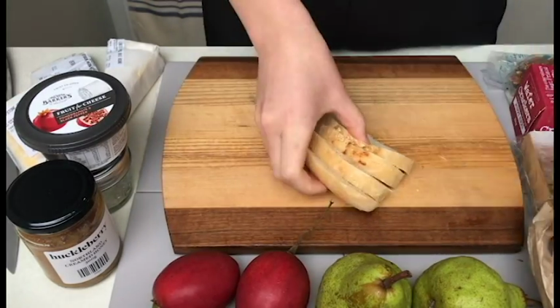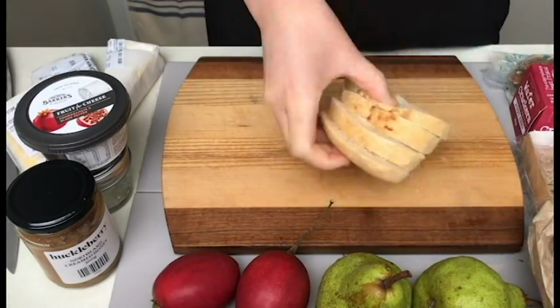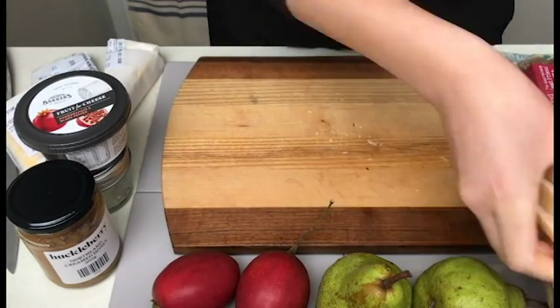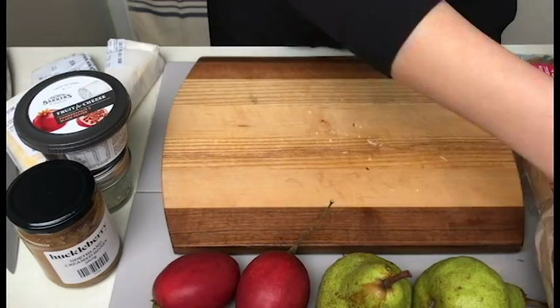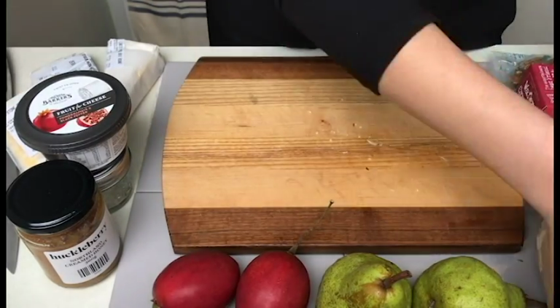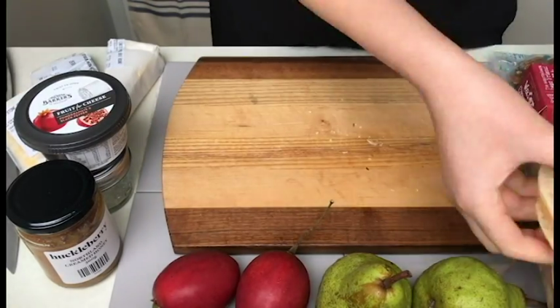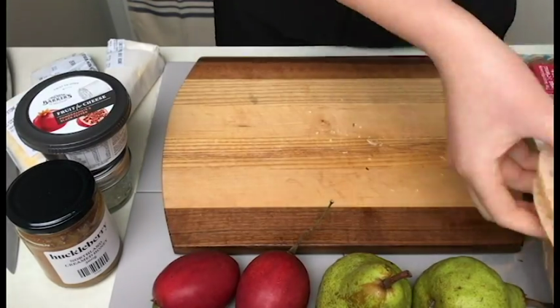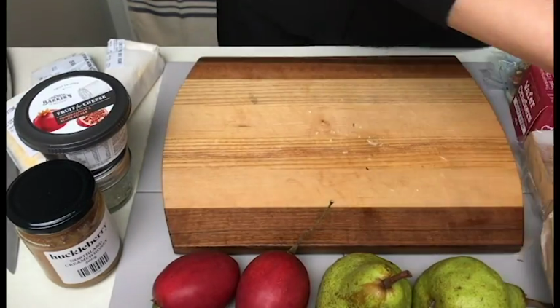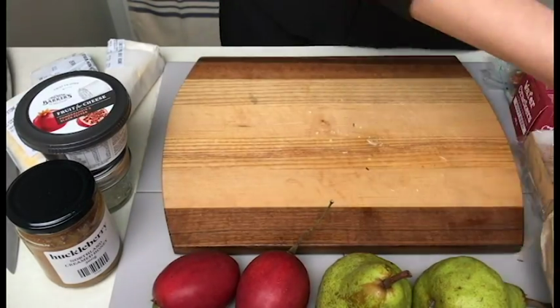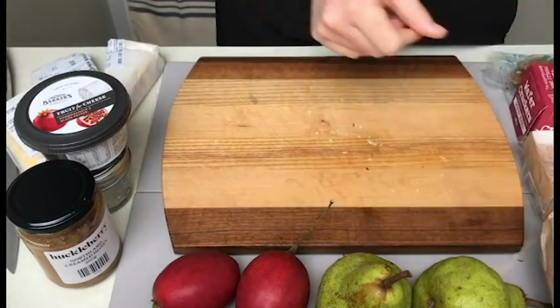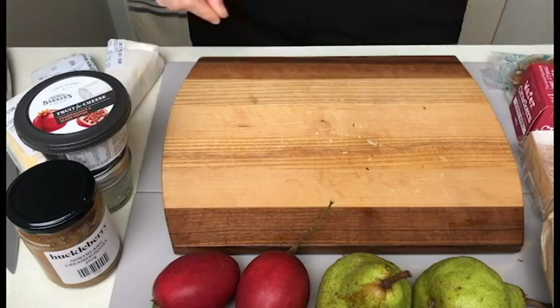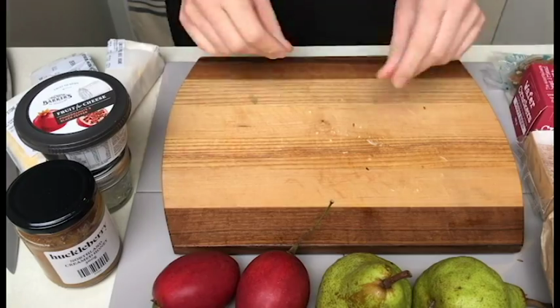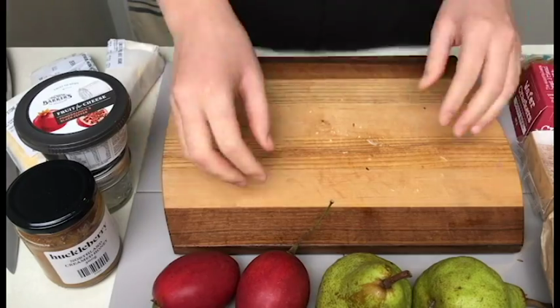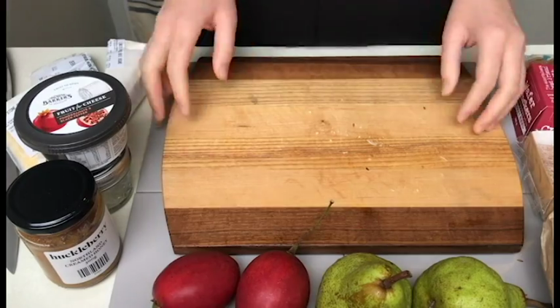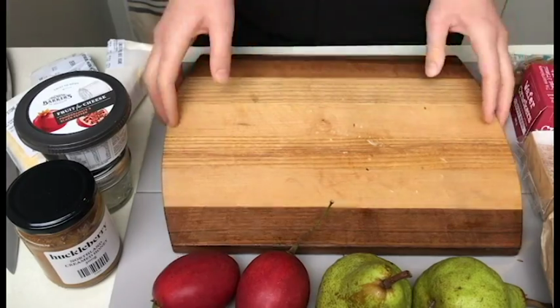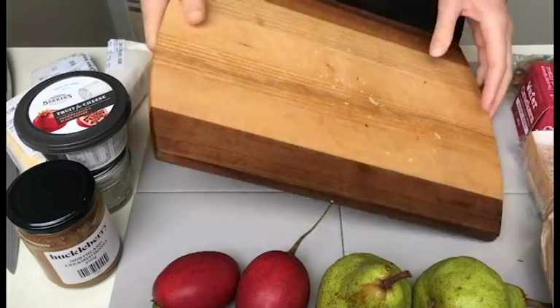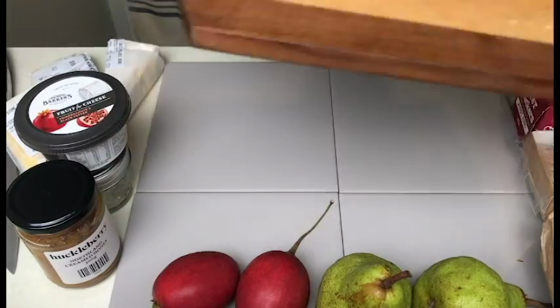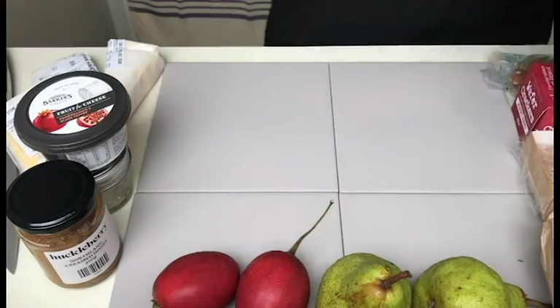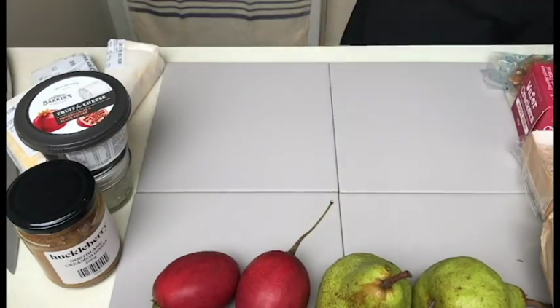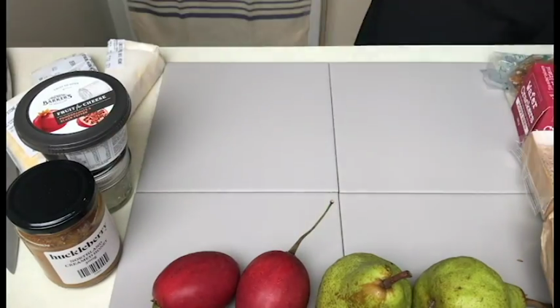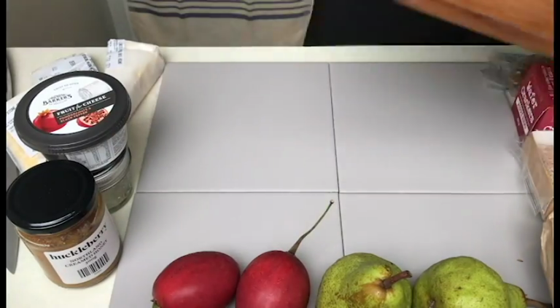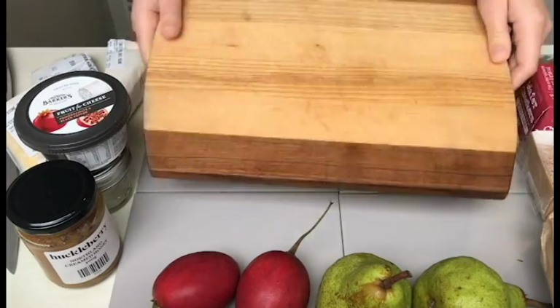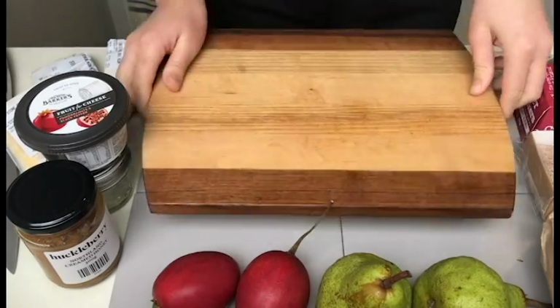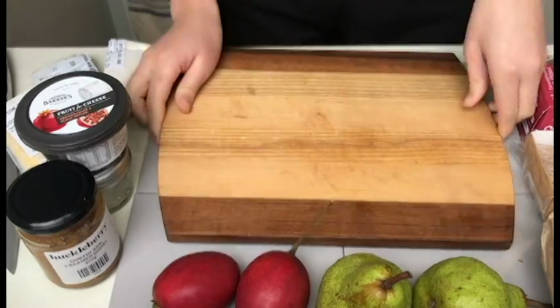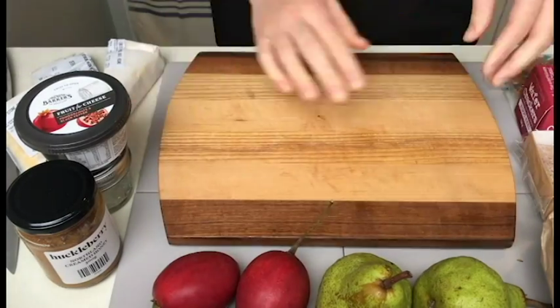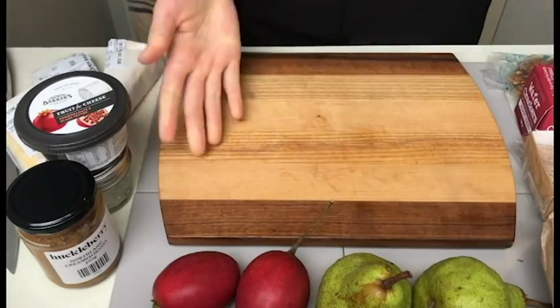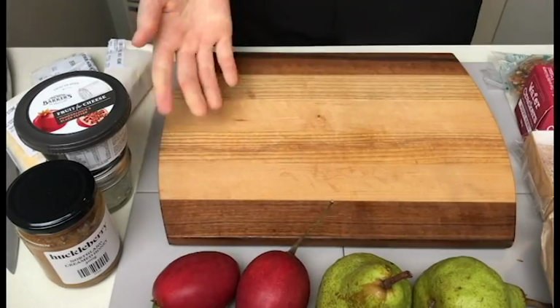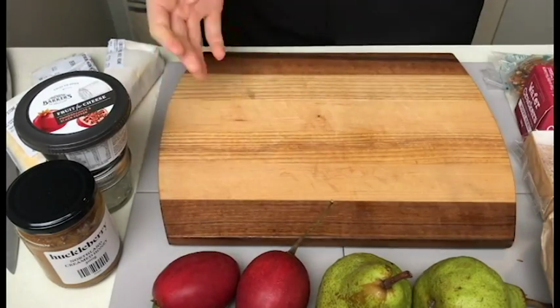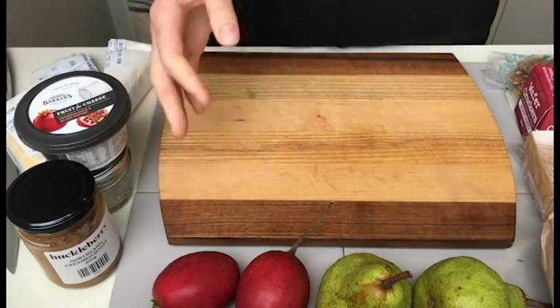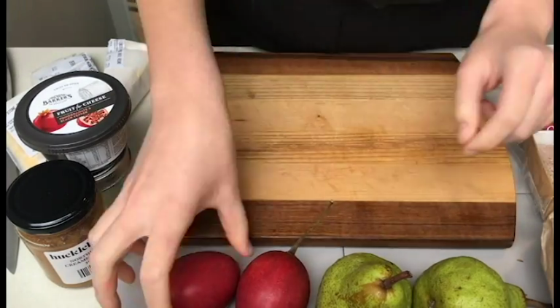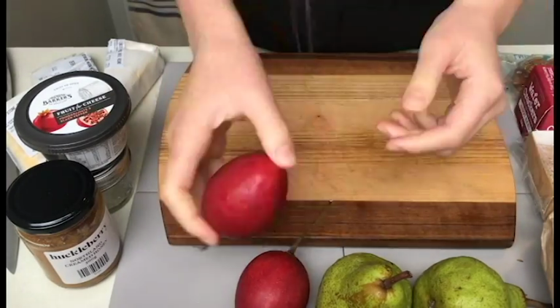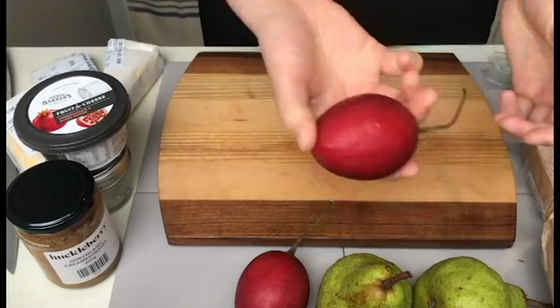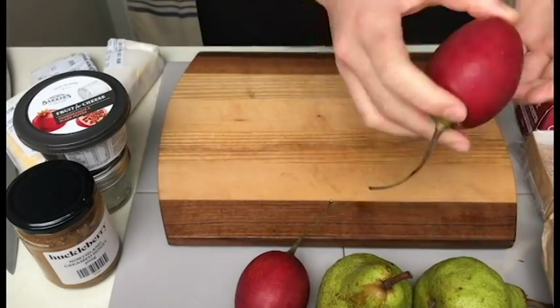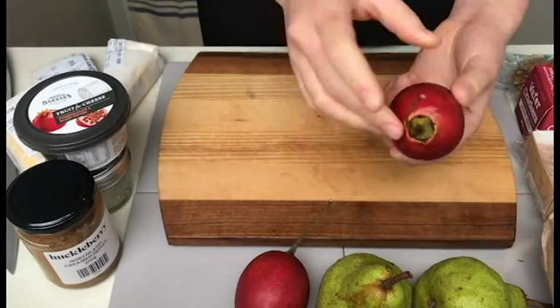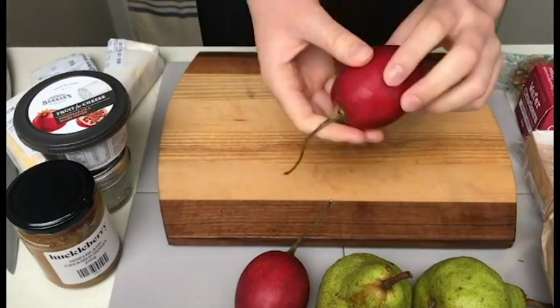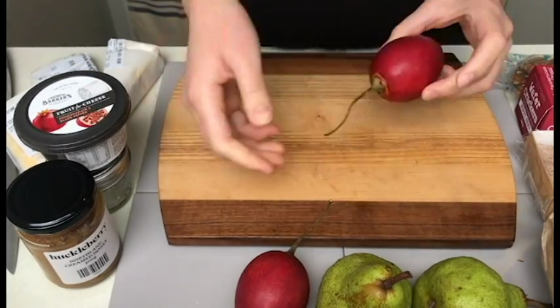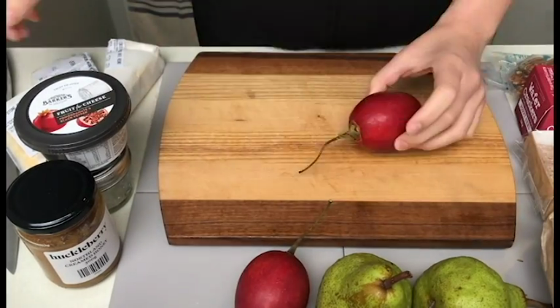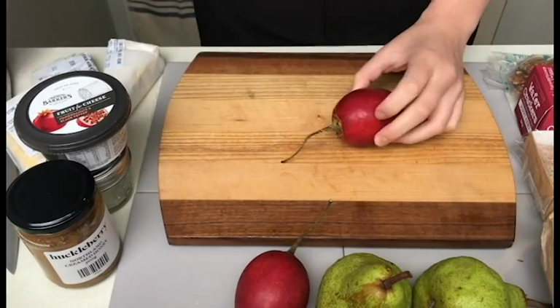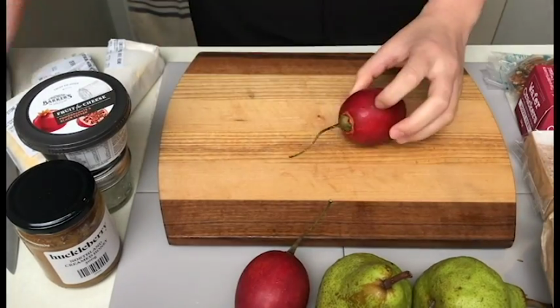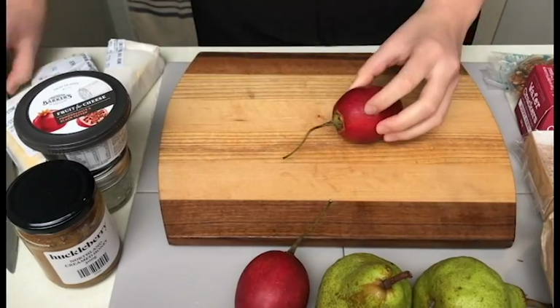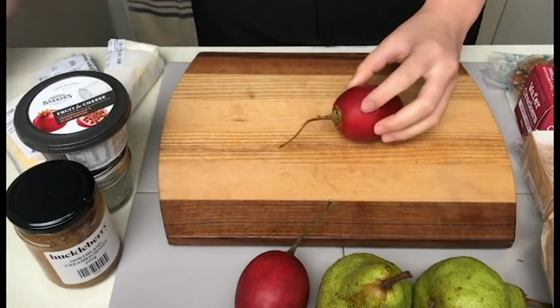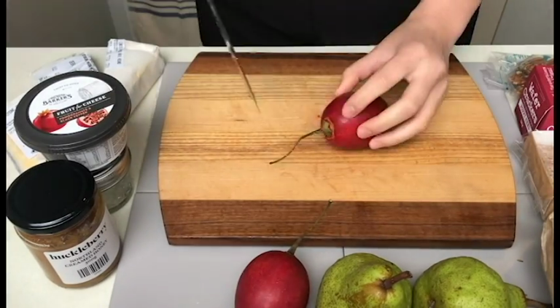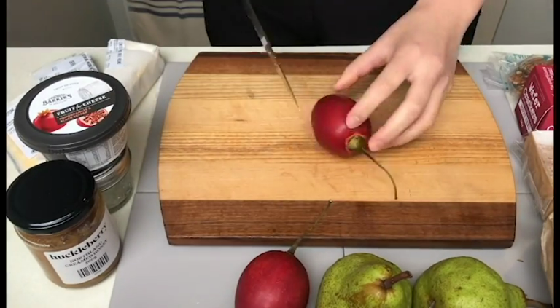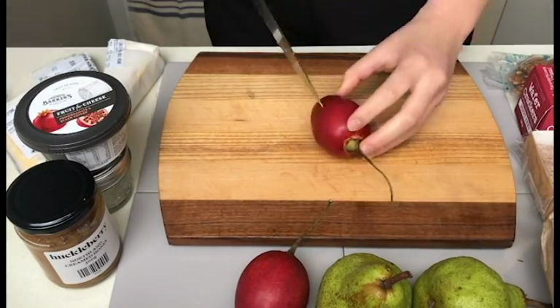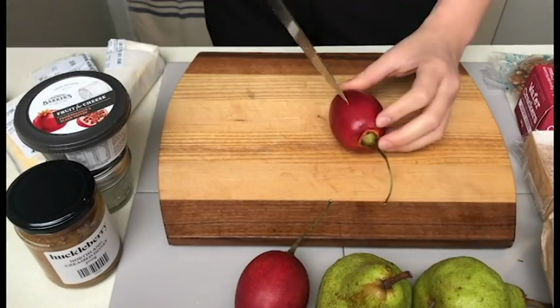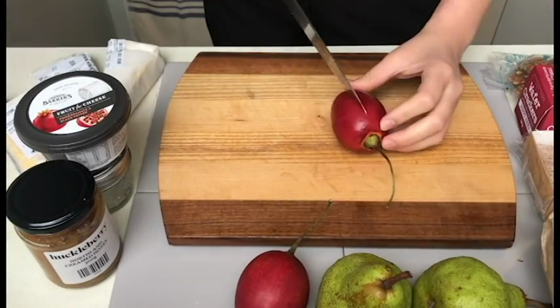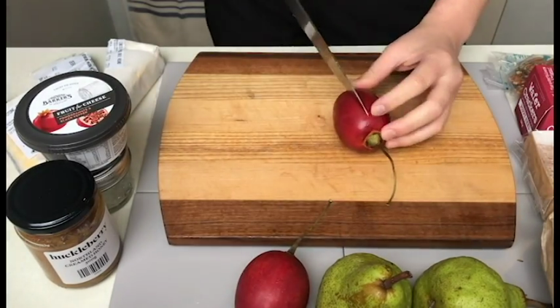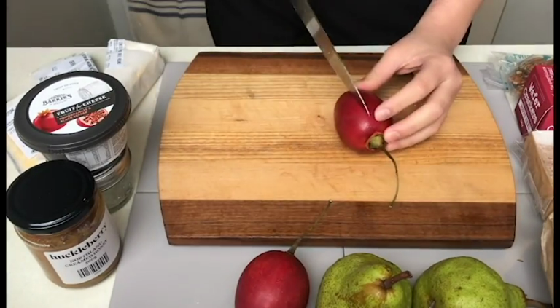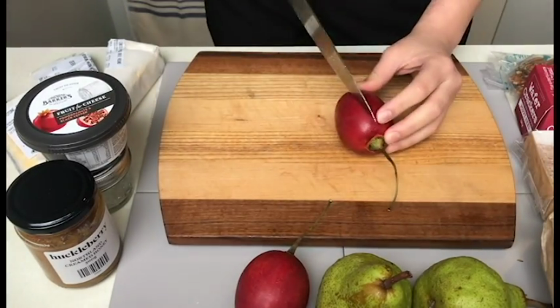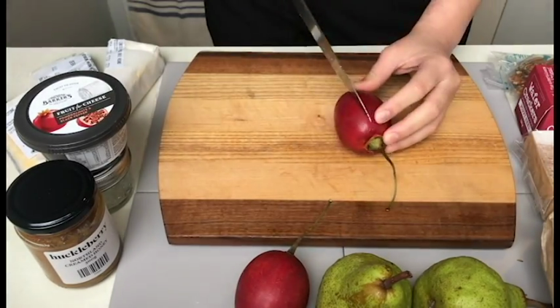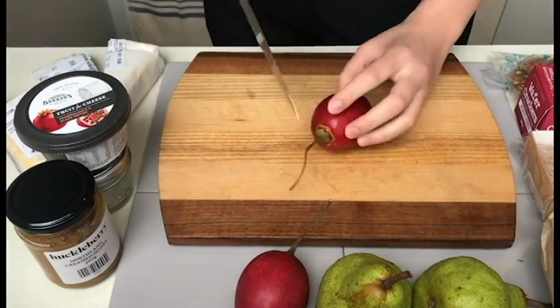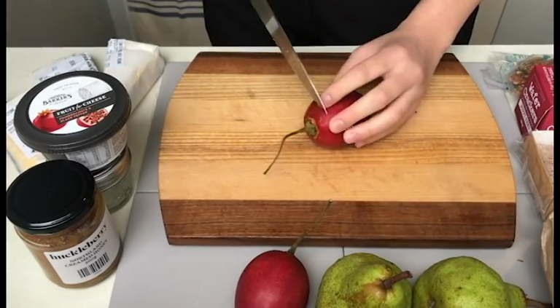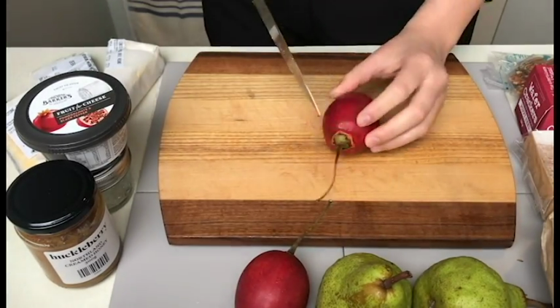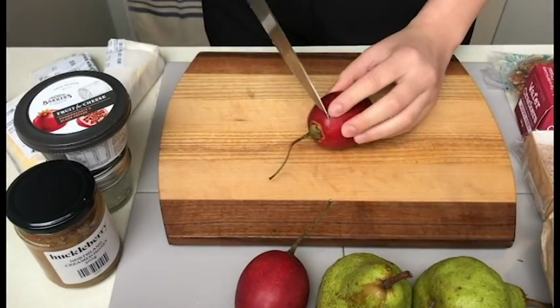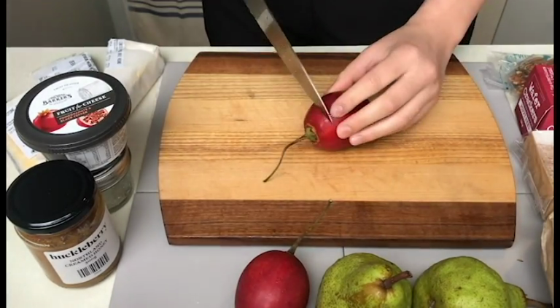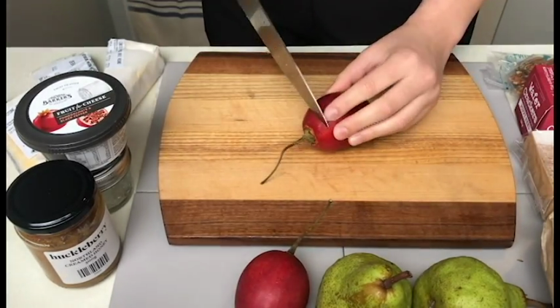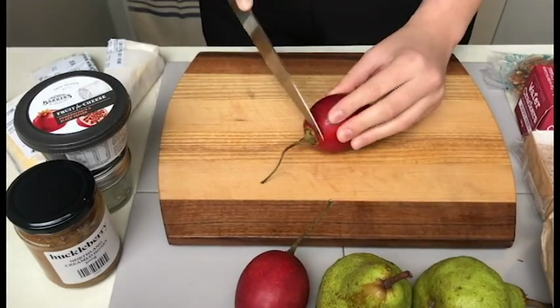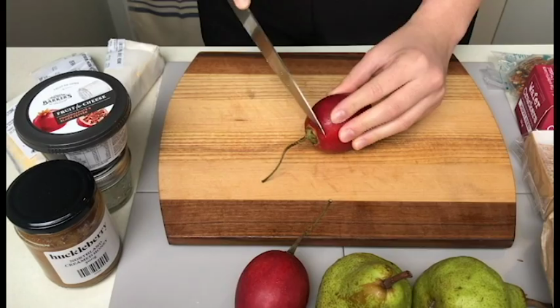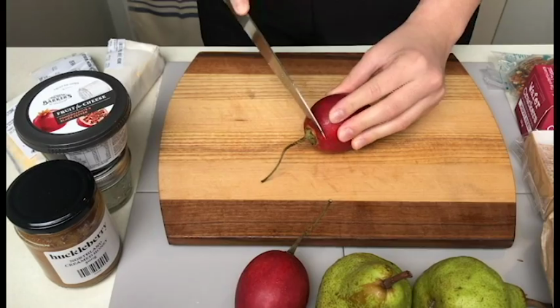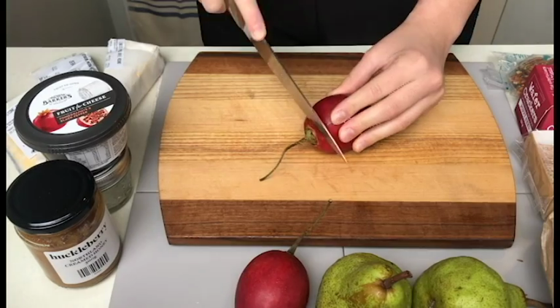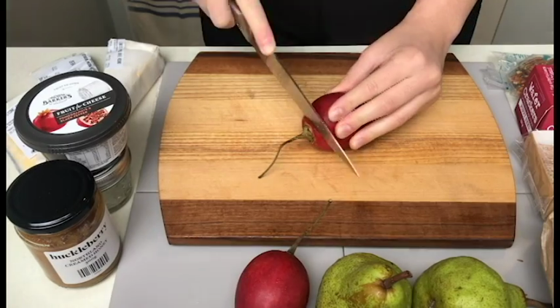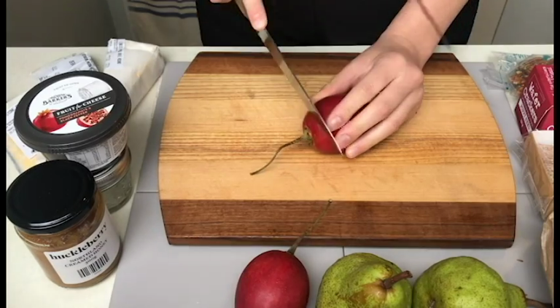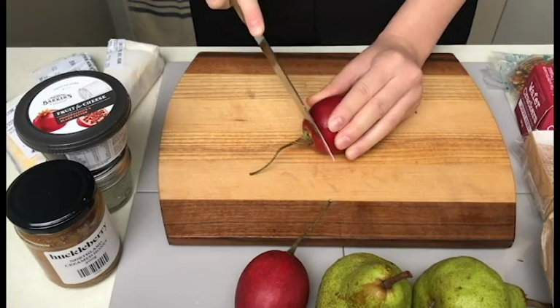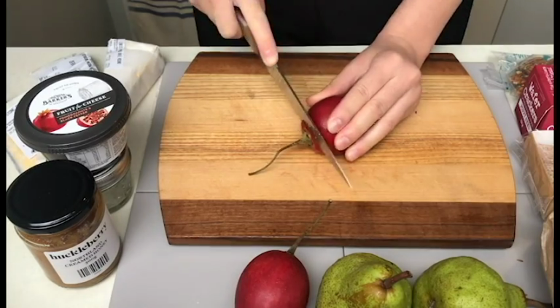The cheeses I'm using for my cheese board today are Vintage Windstall Blue, Linda's Pass Brie, and Tortora Tasty Cheddar.